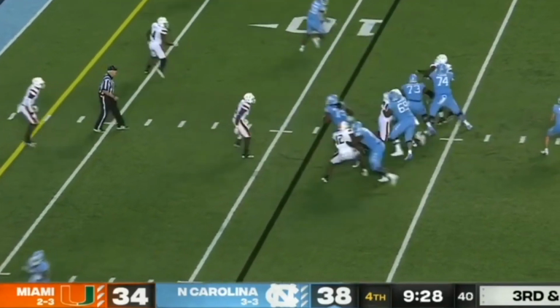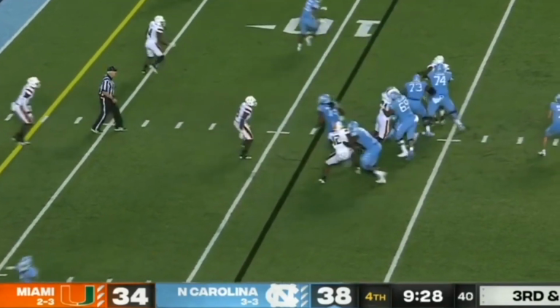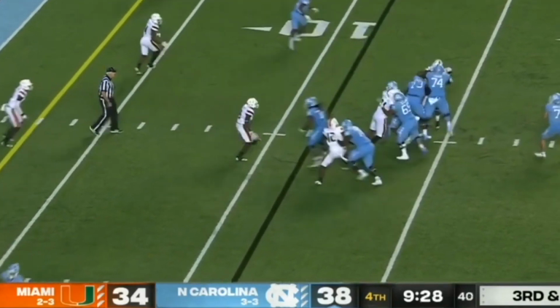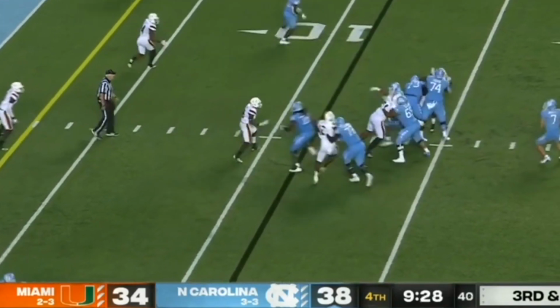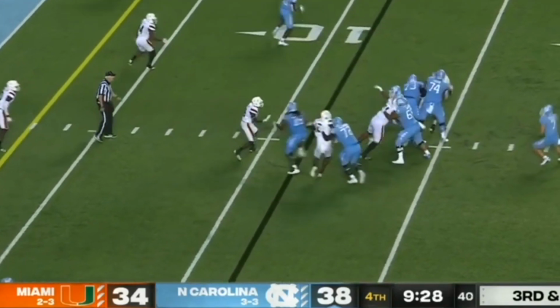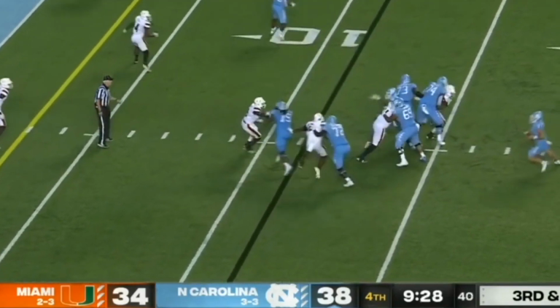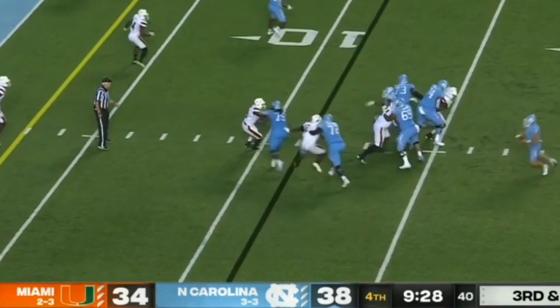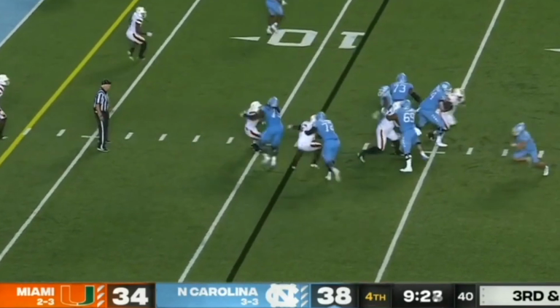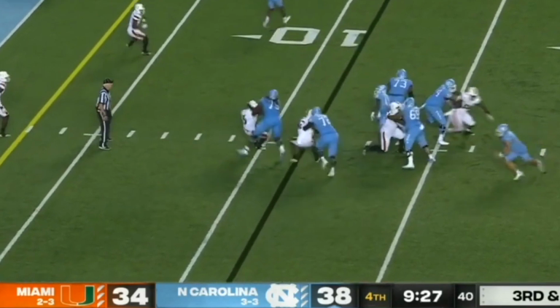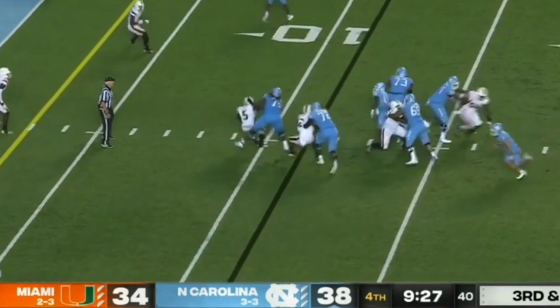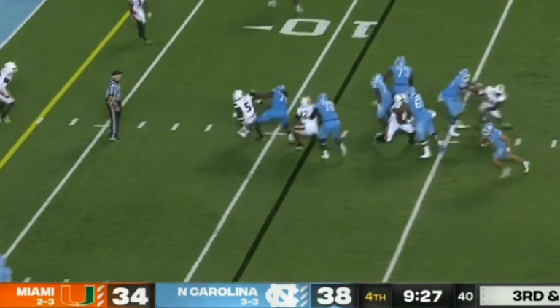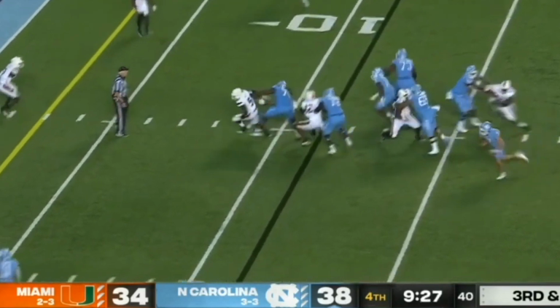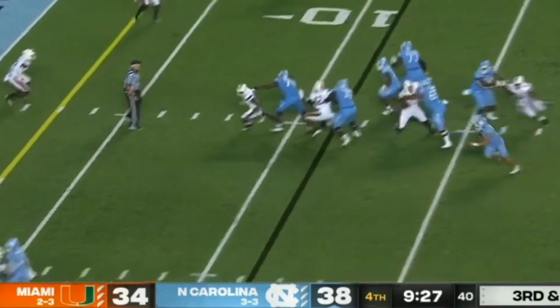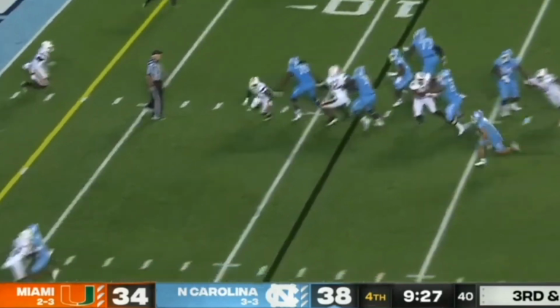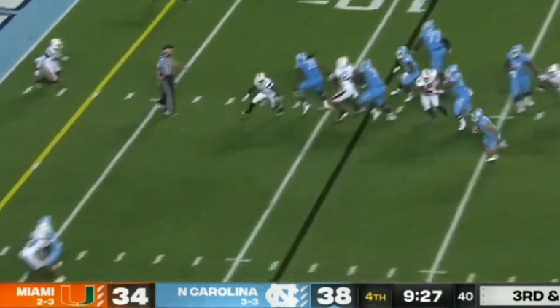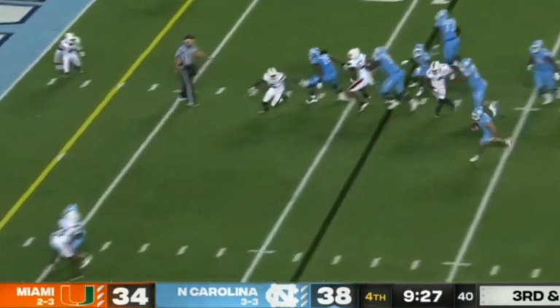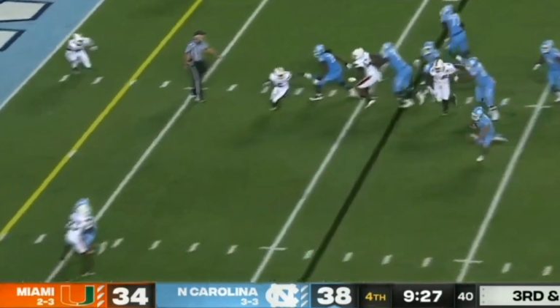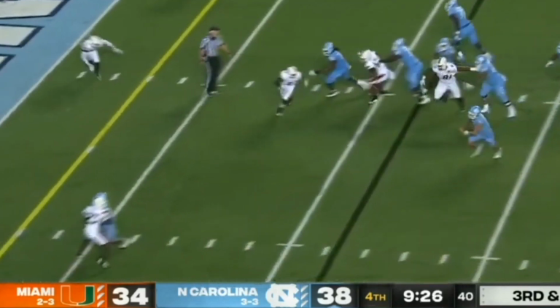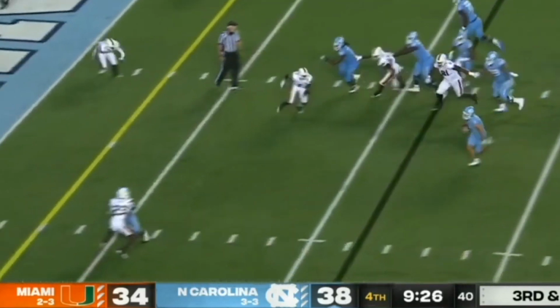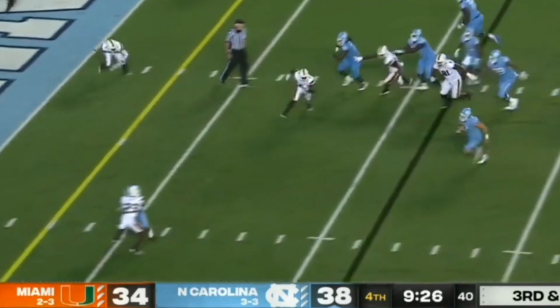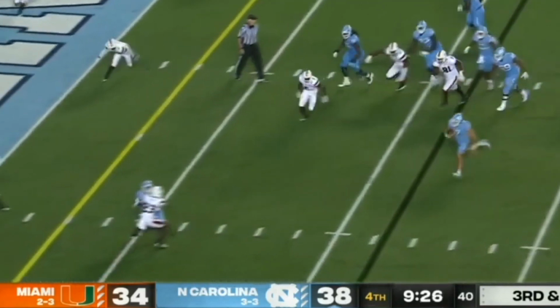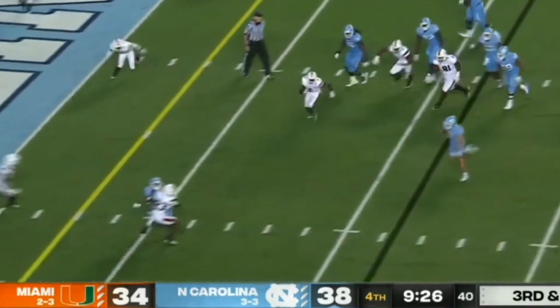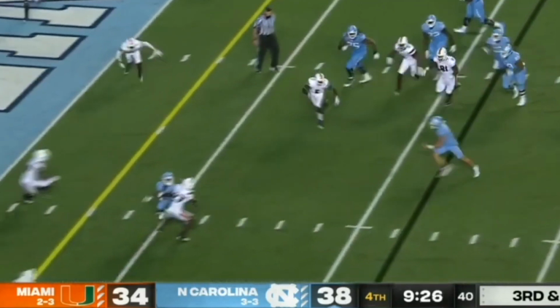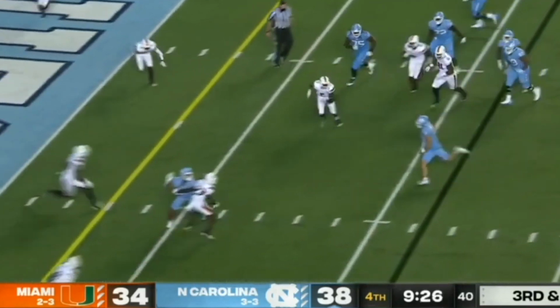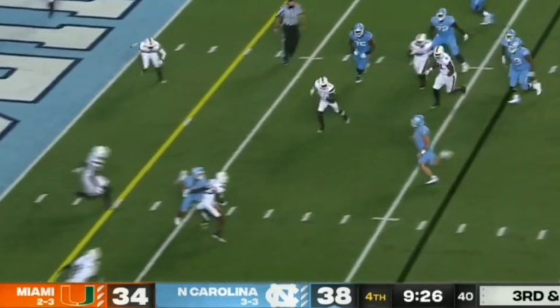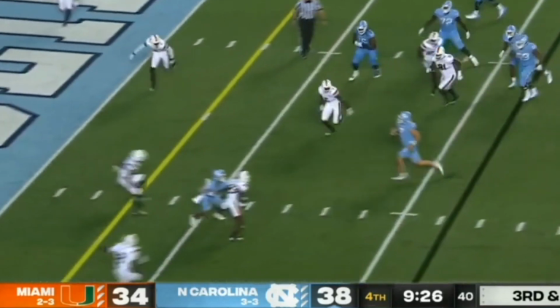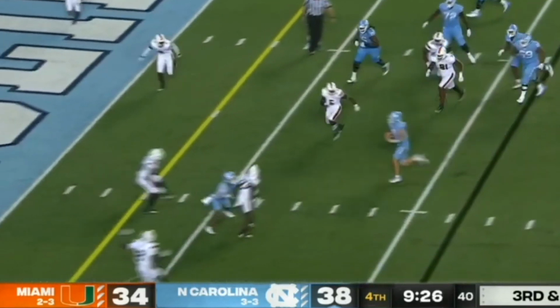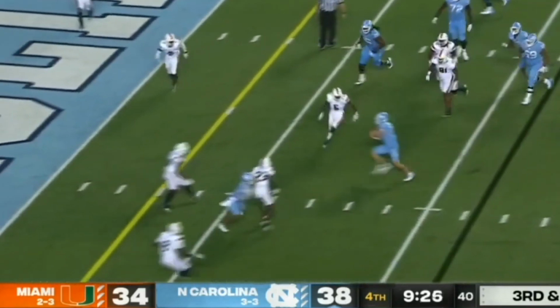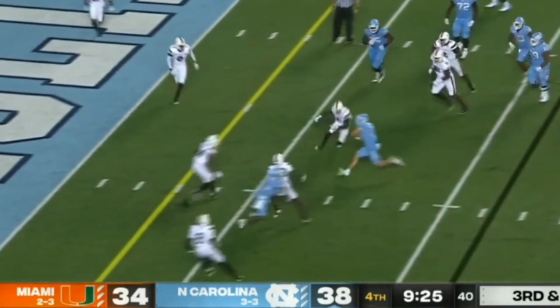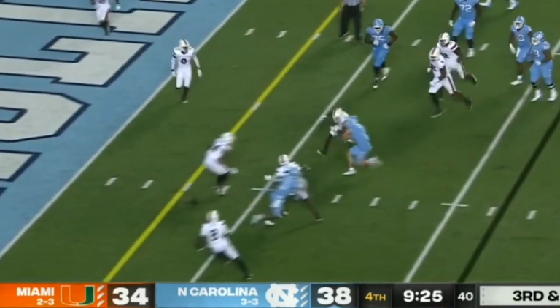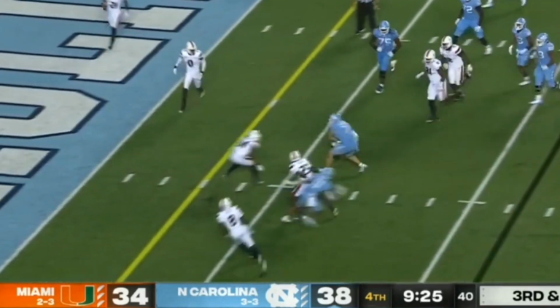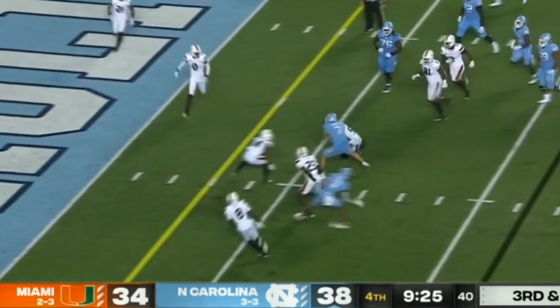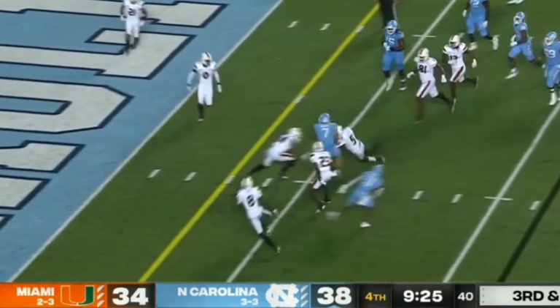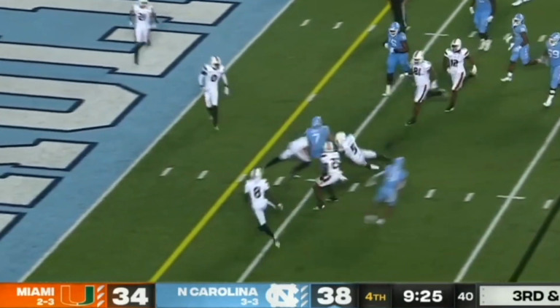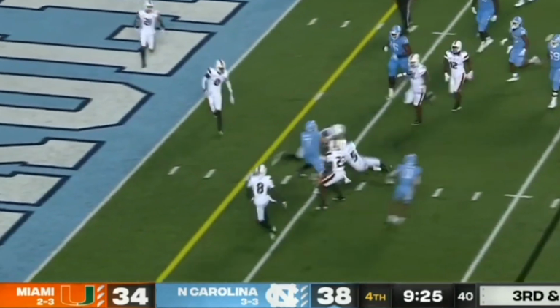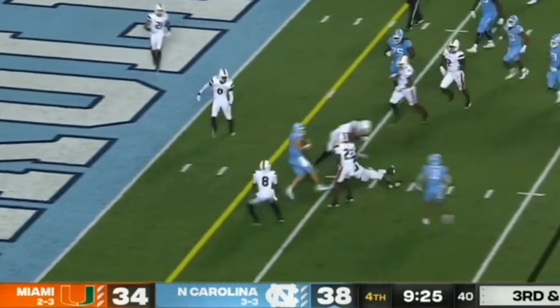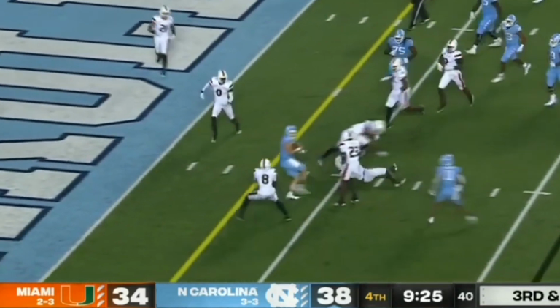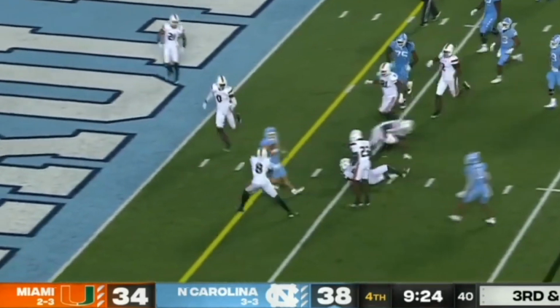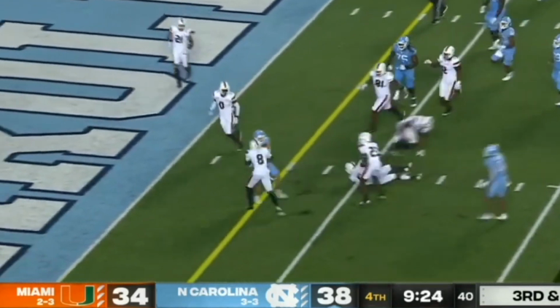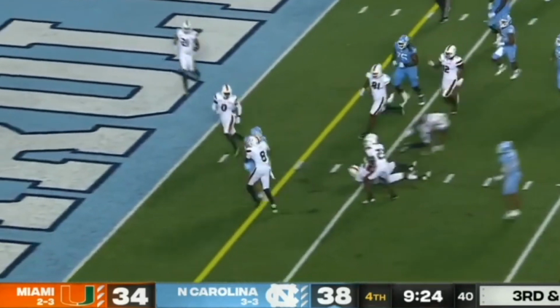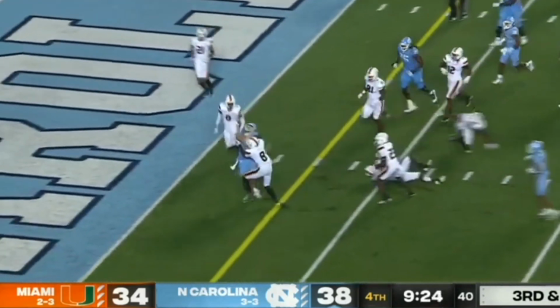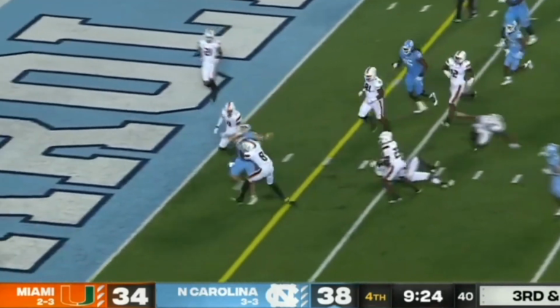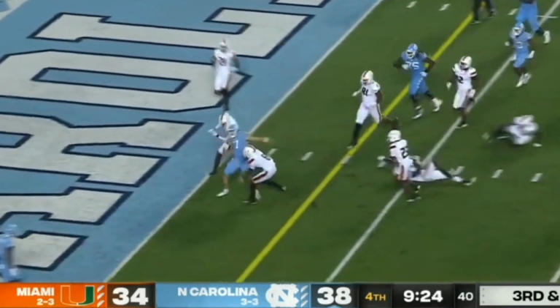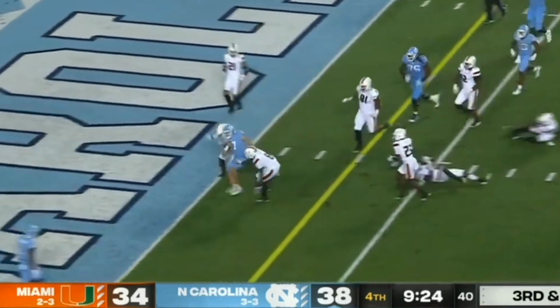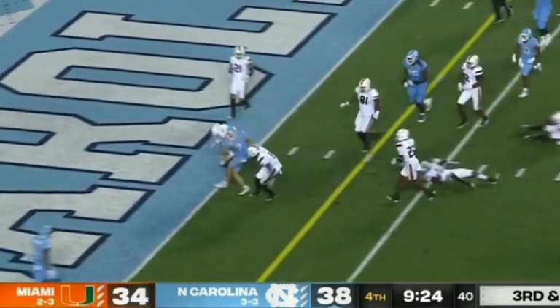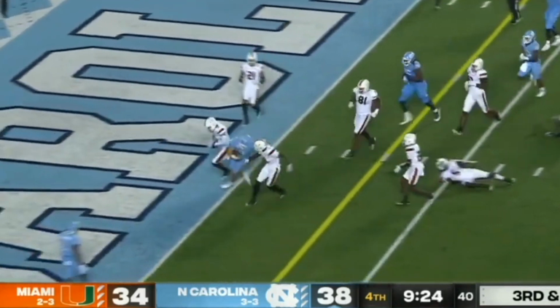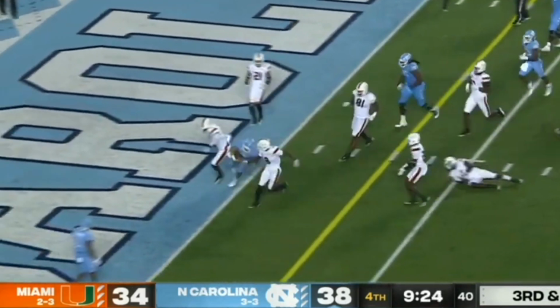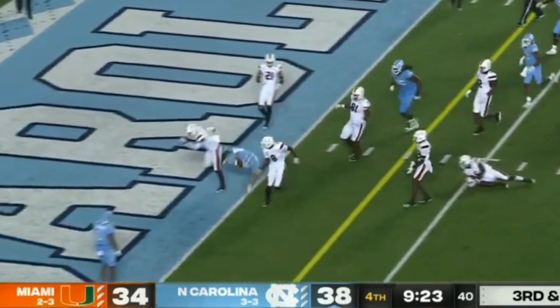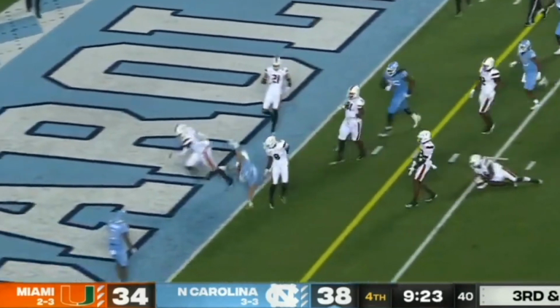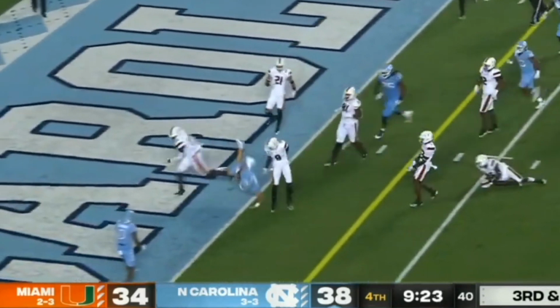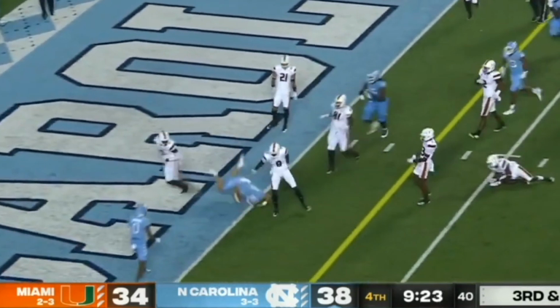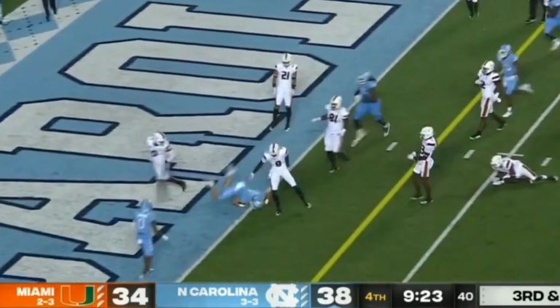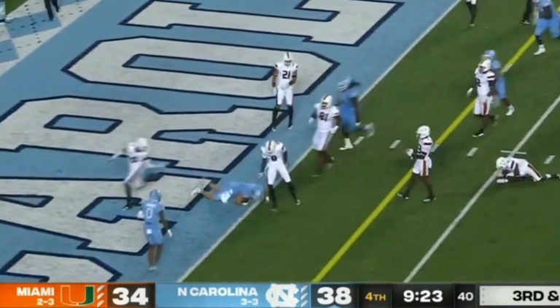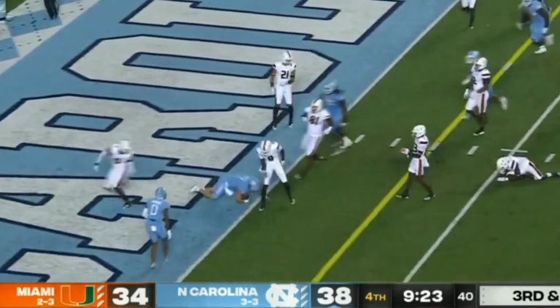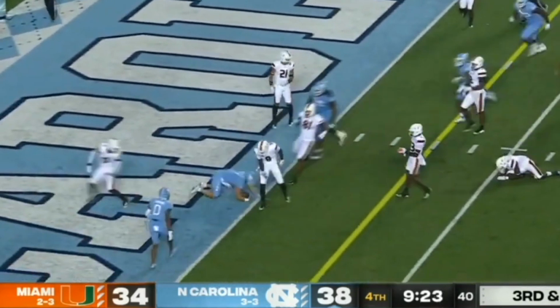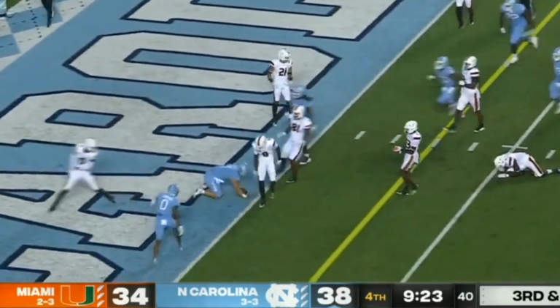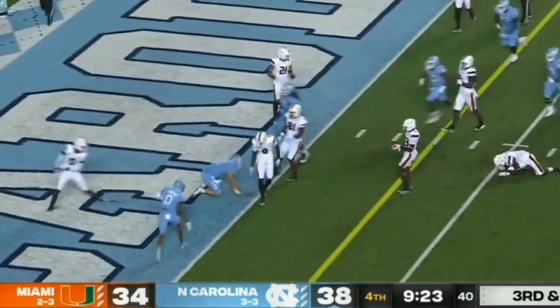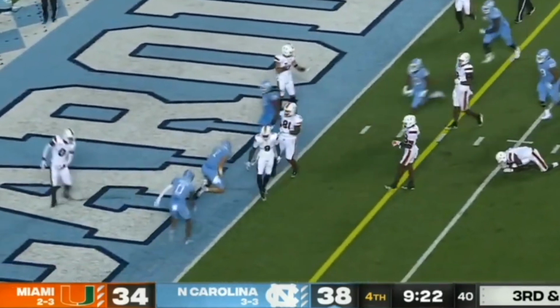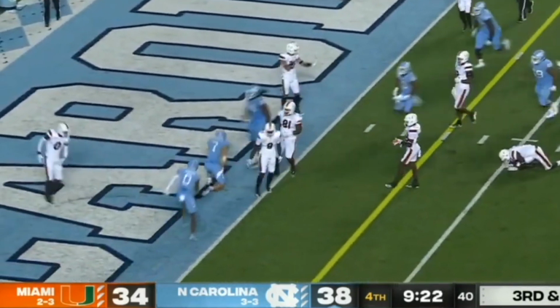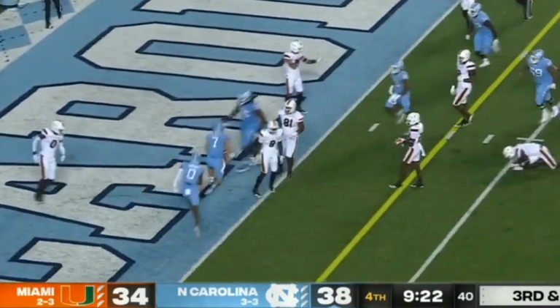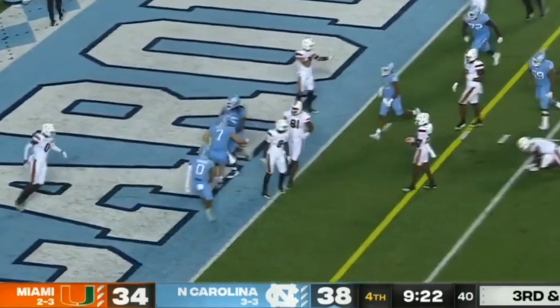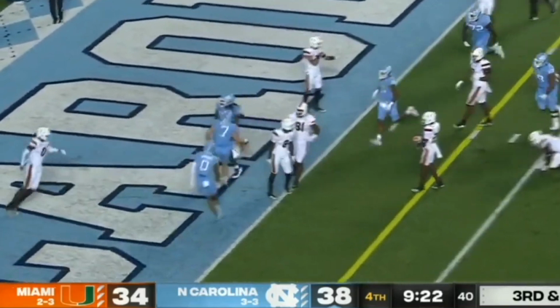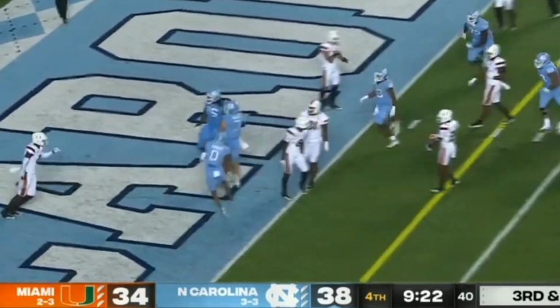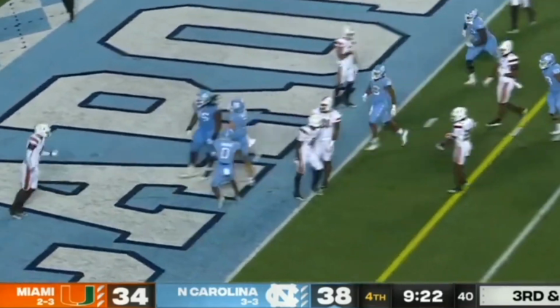Howell pumps, now will run, at the 5, took a lick, bounces through — touchdown, Carolina.